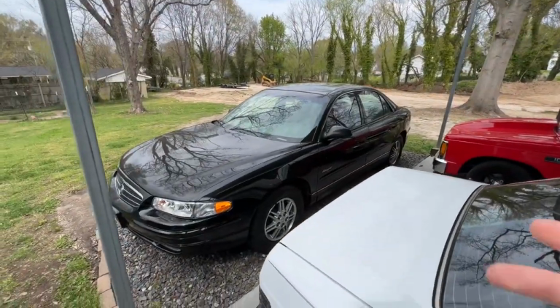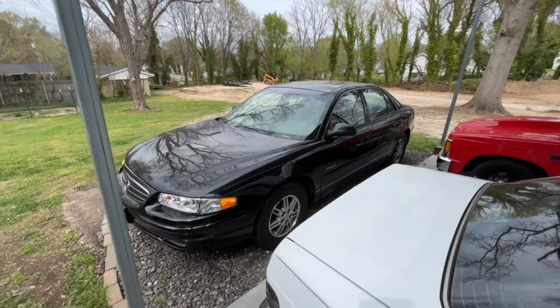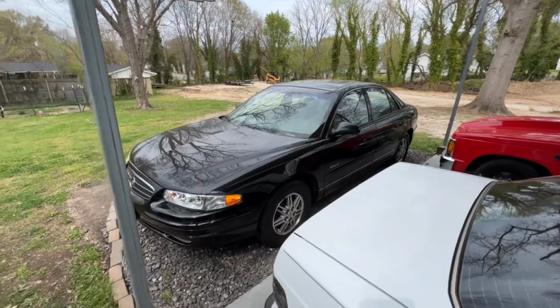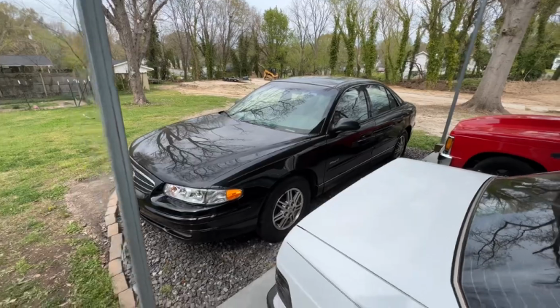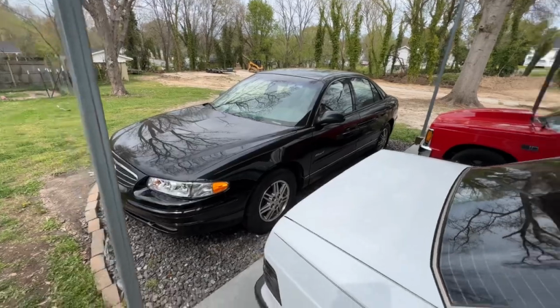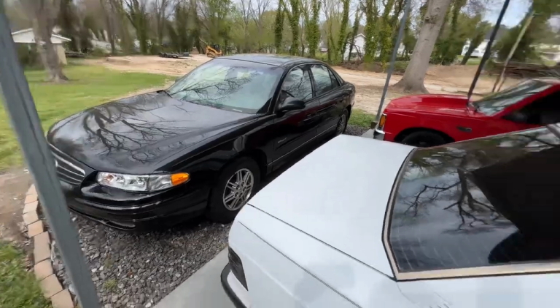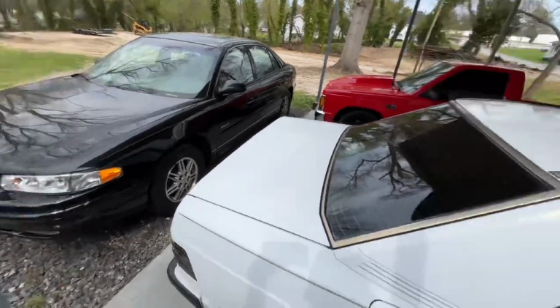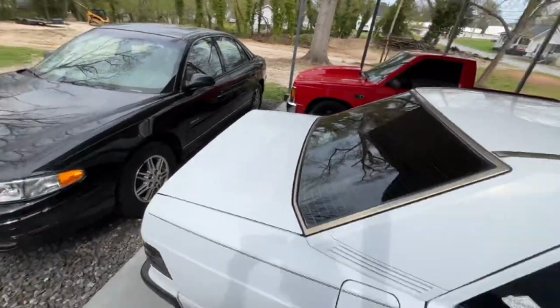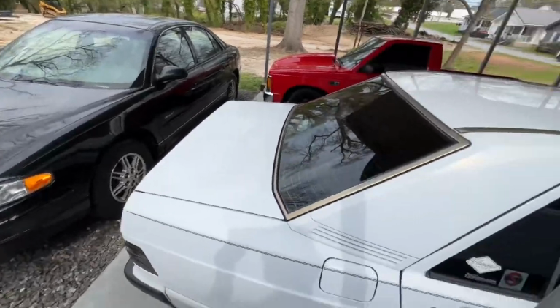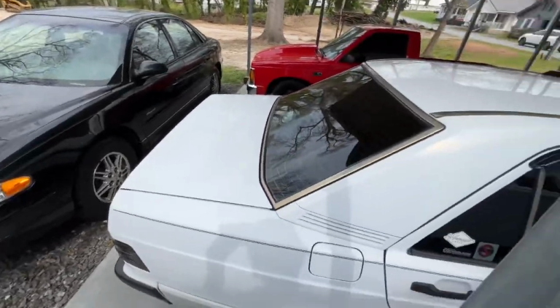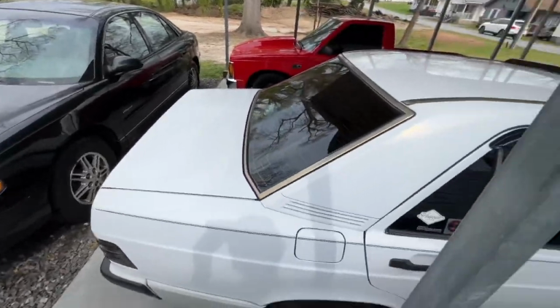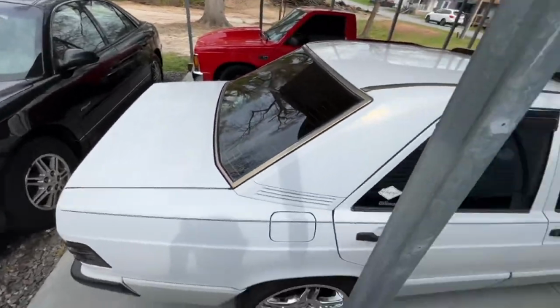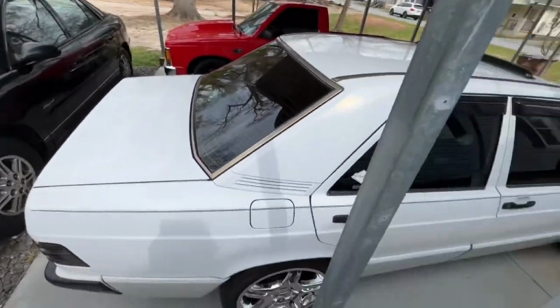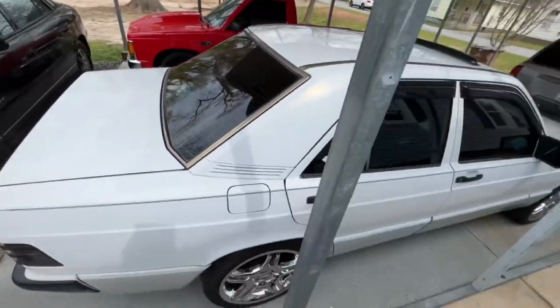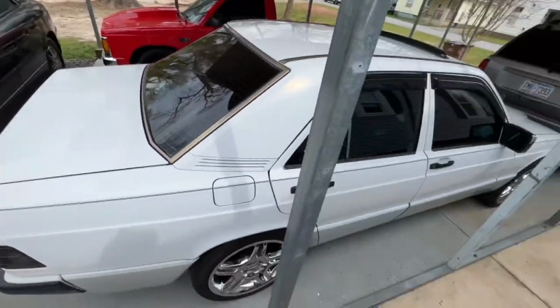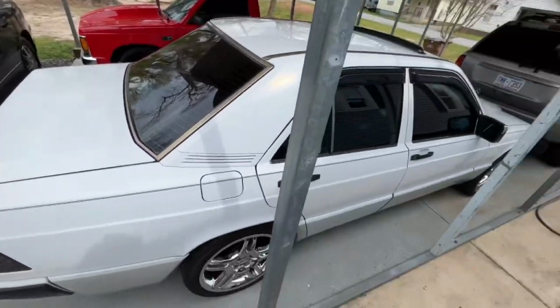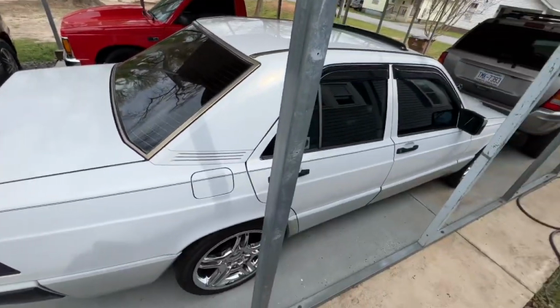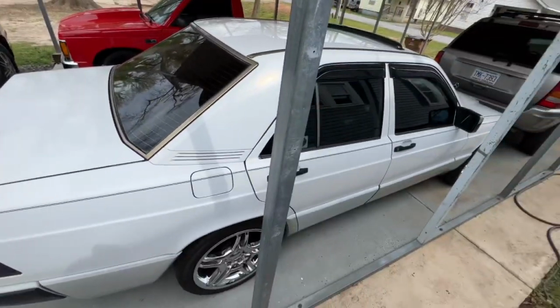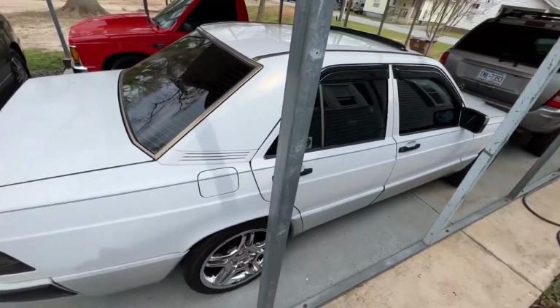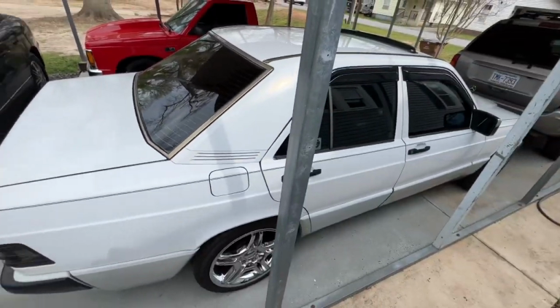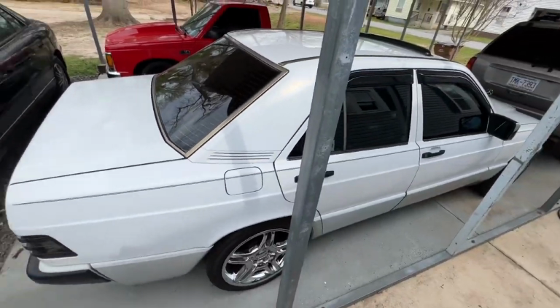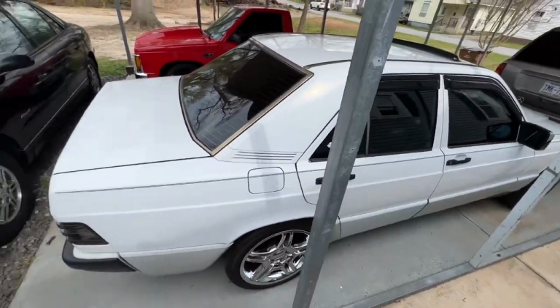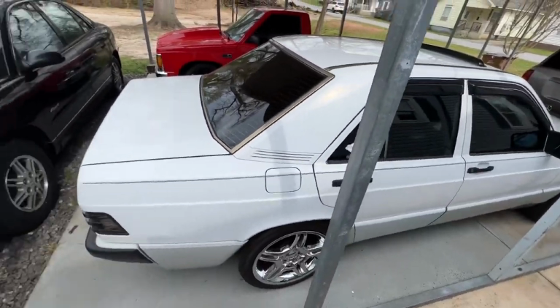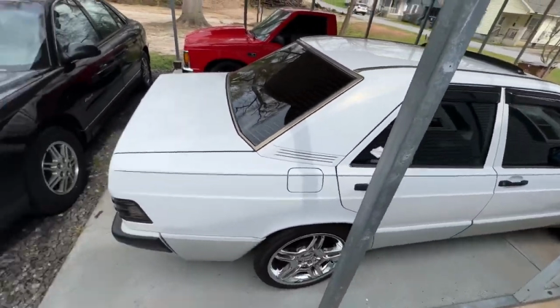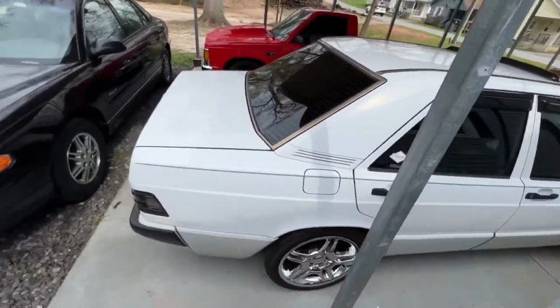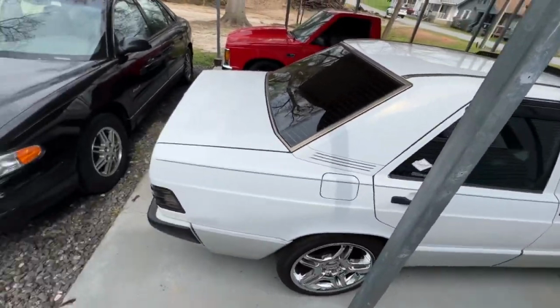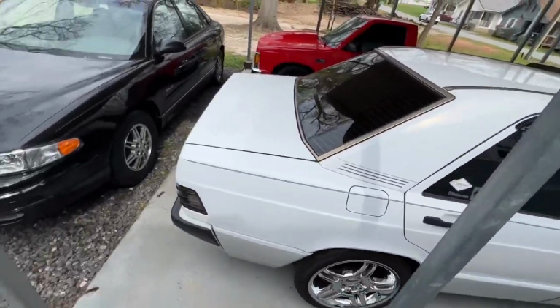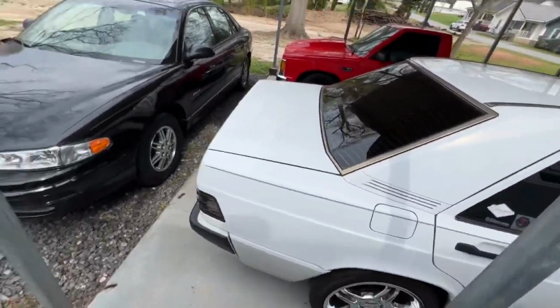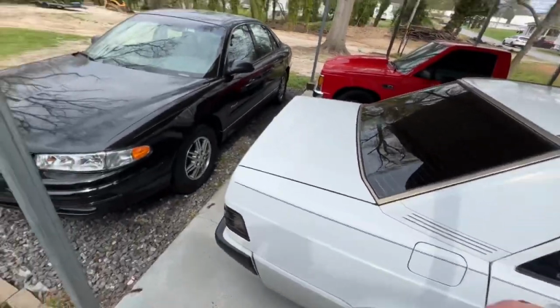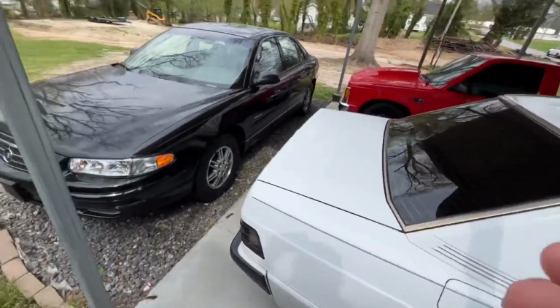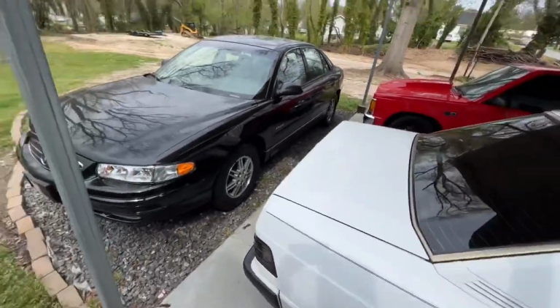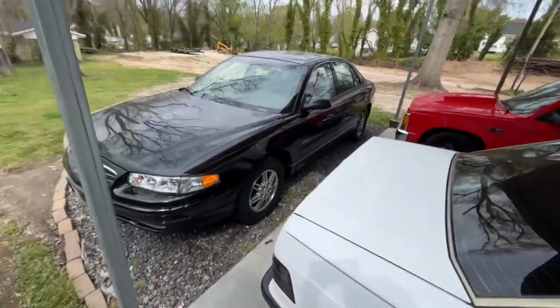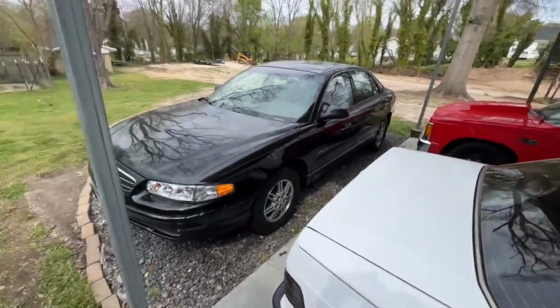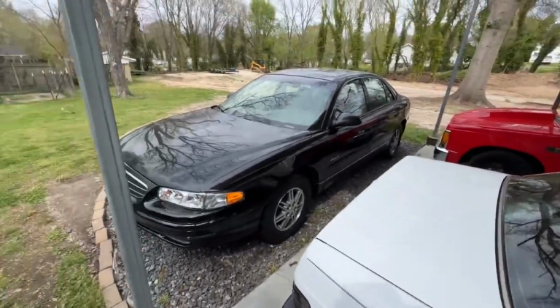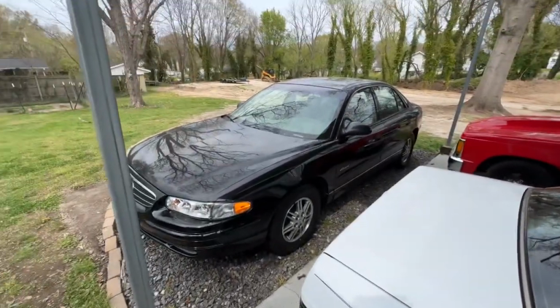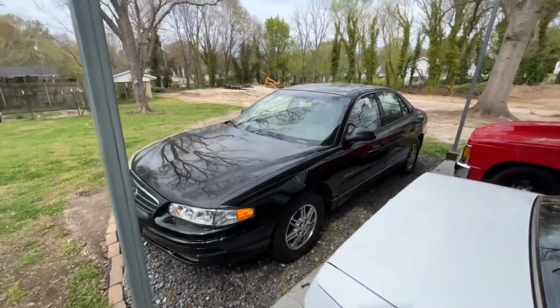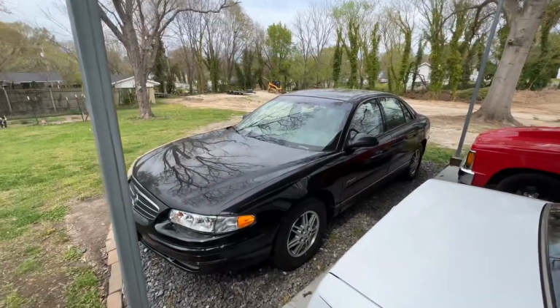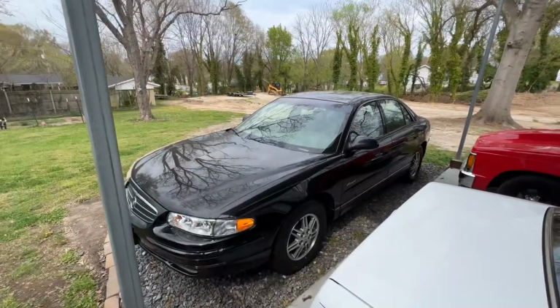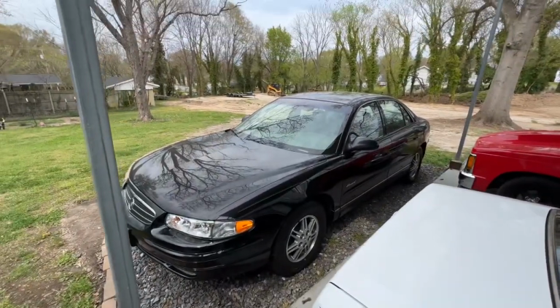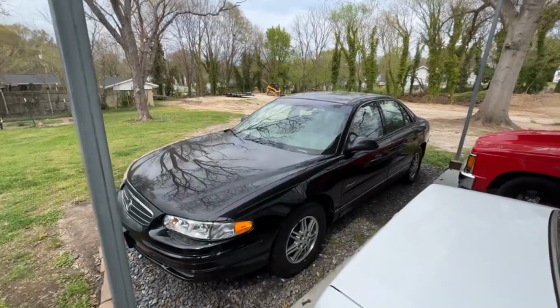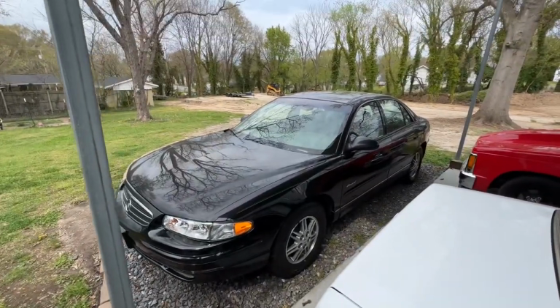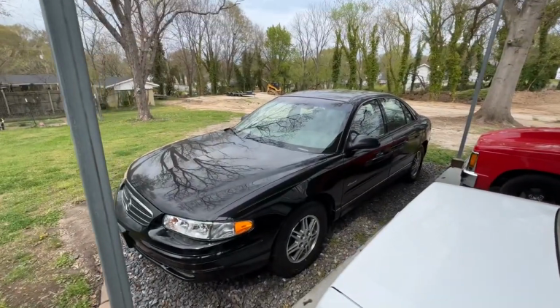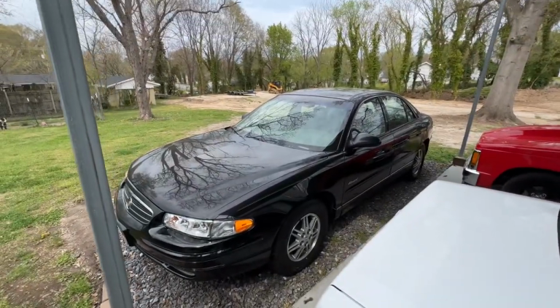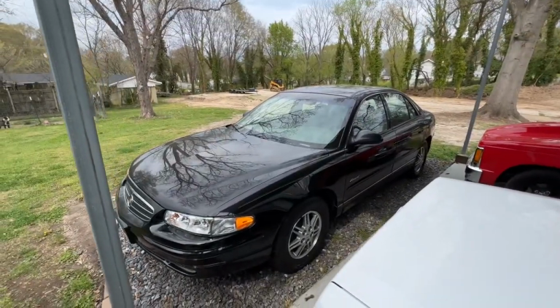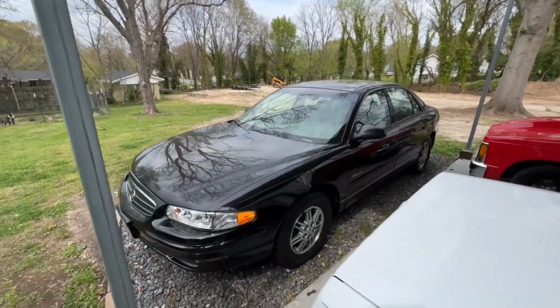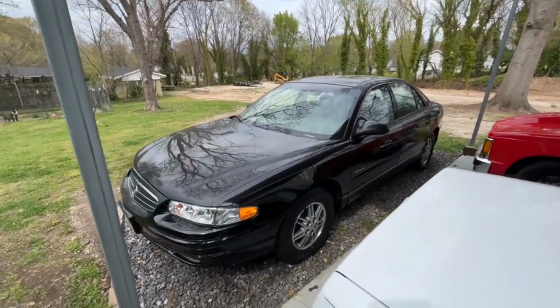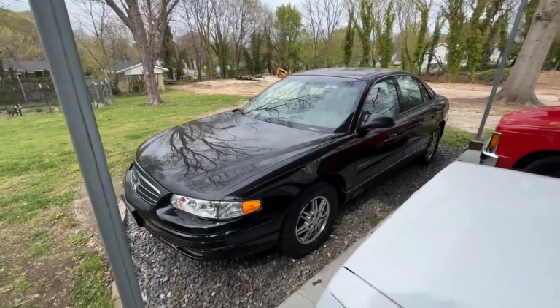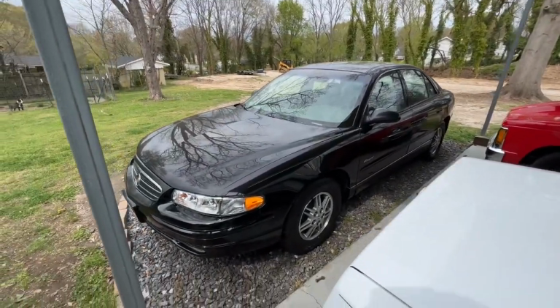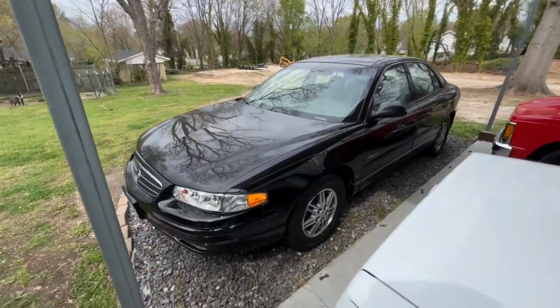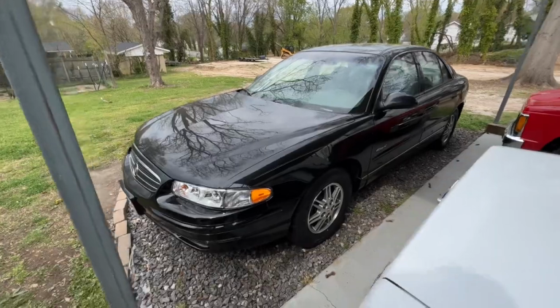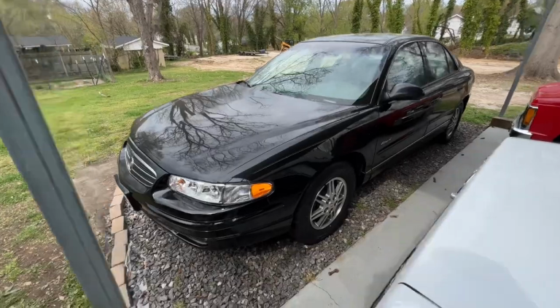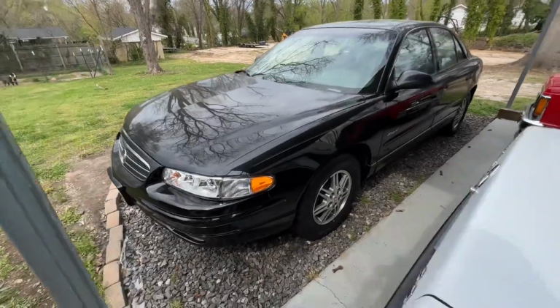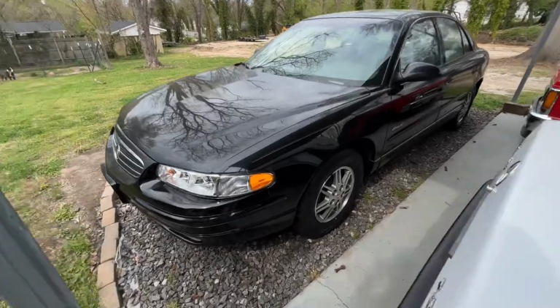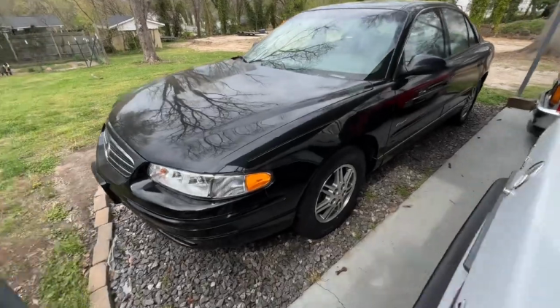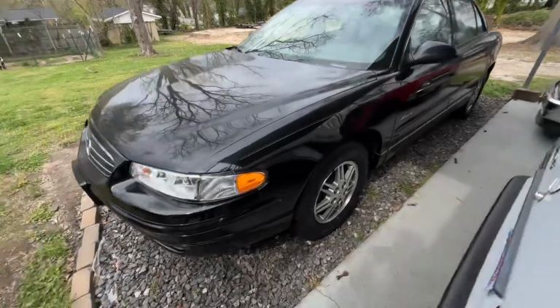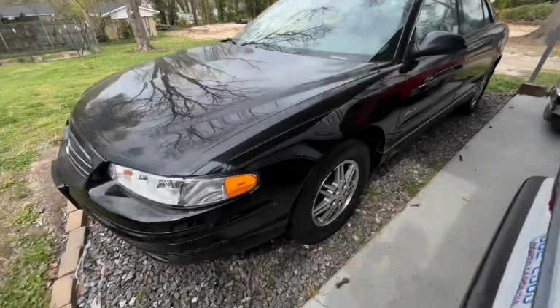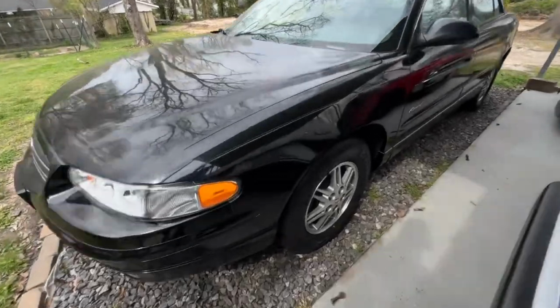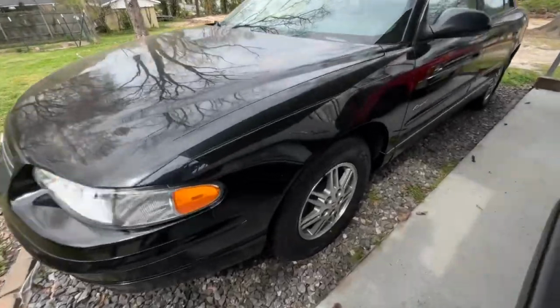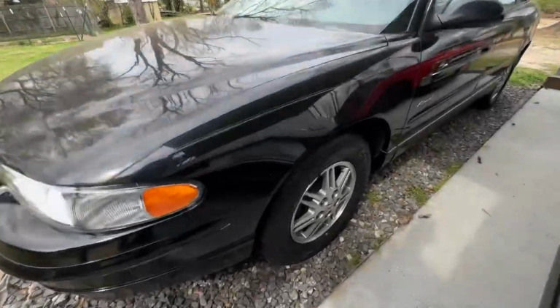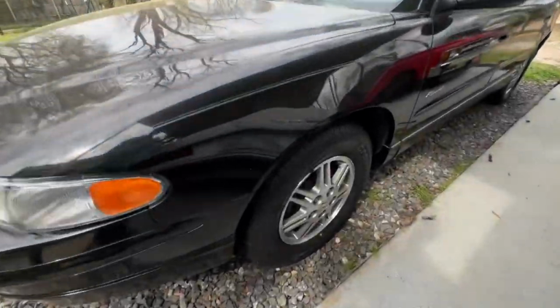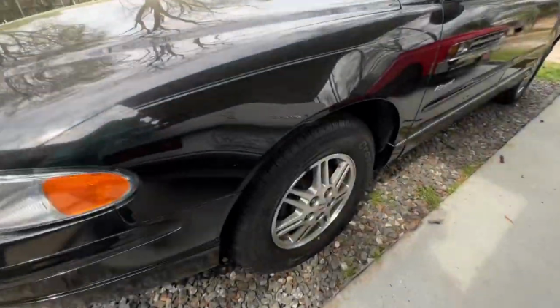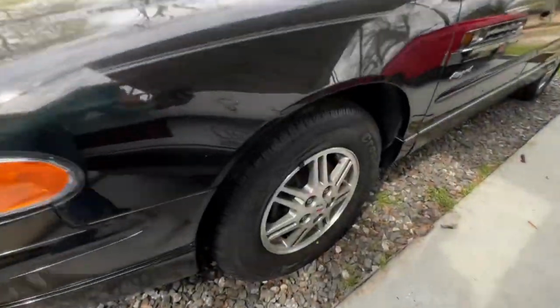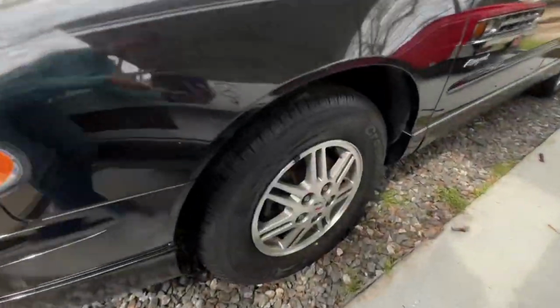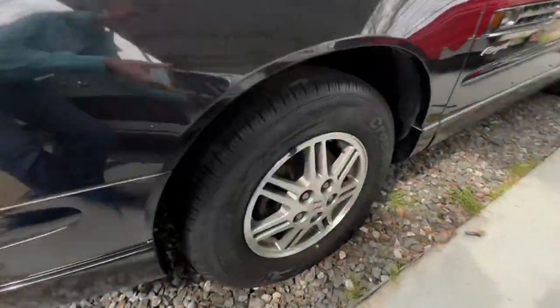My car is in the background. That's my '91 Mercedes, for those of you guys who don't know. It's got the nice rims on it.